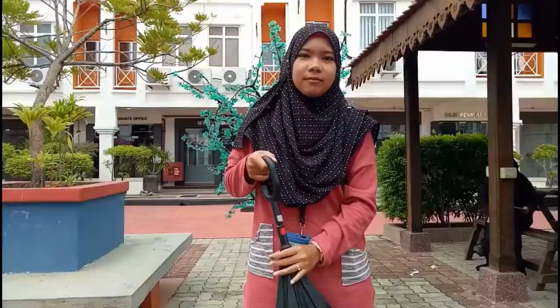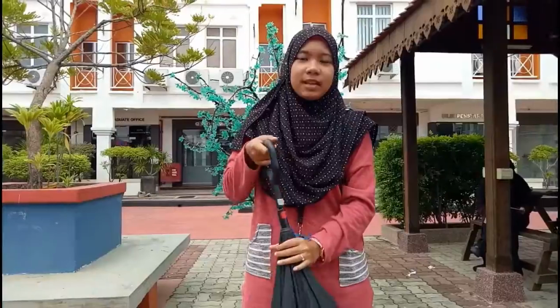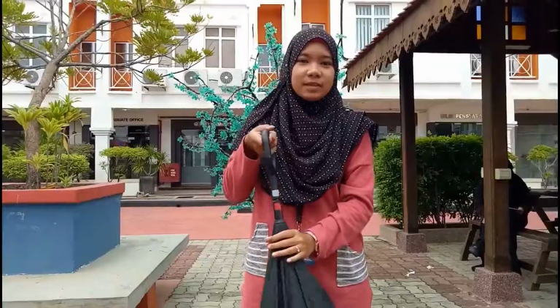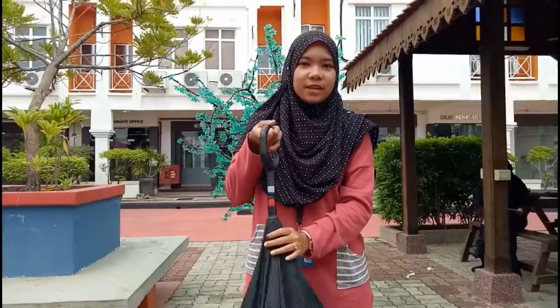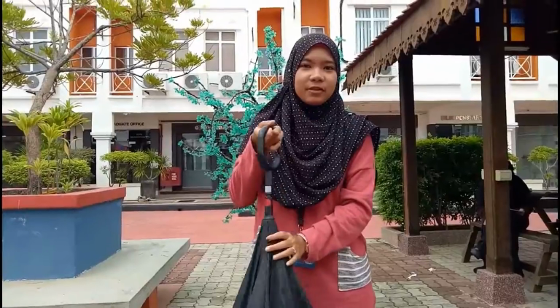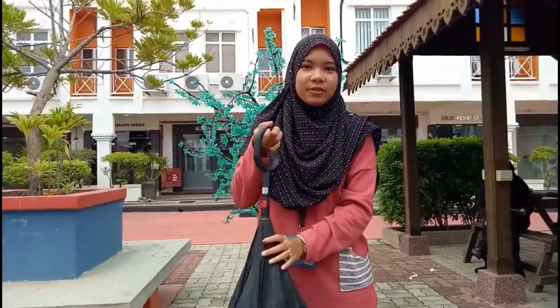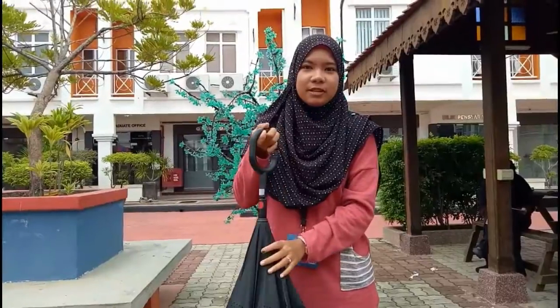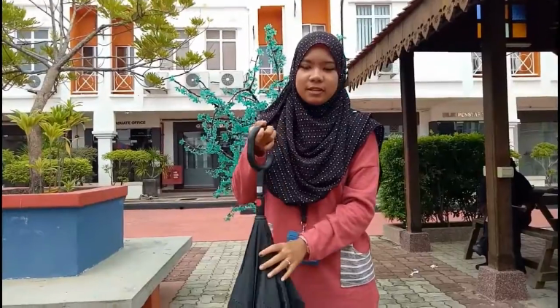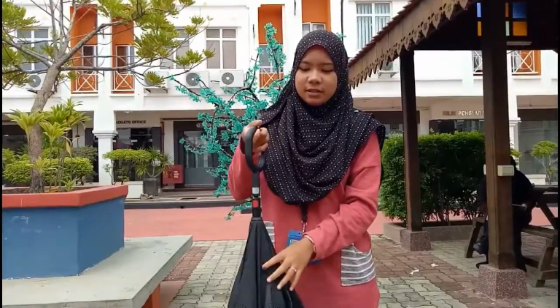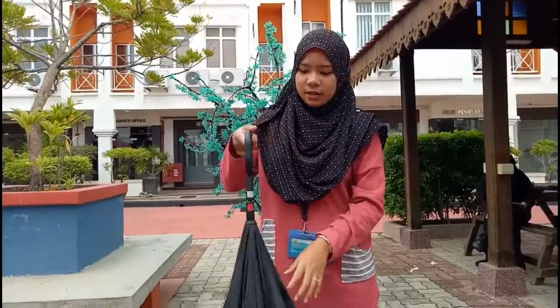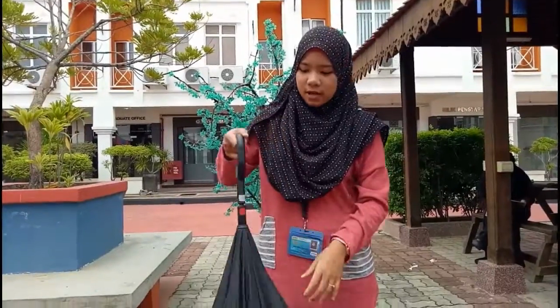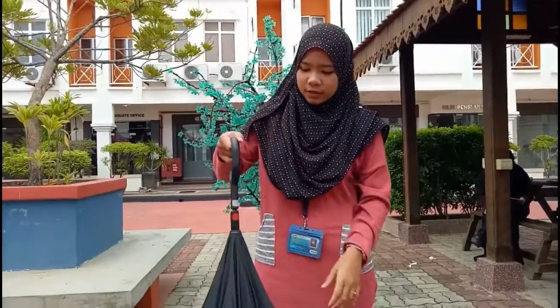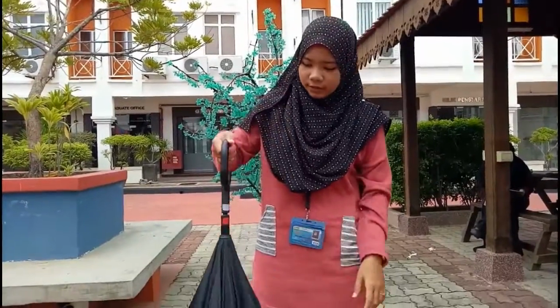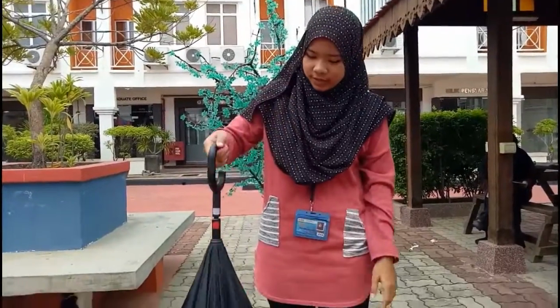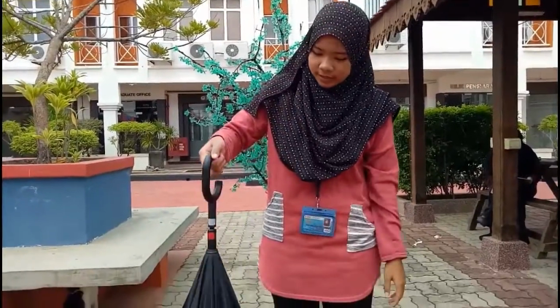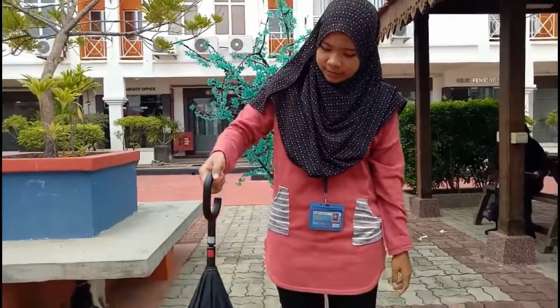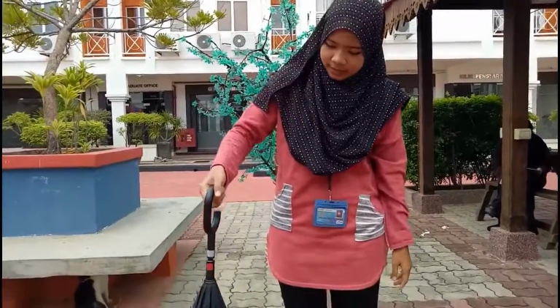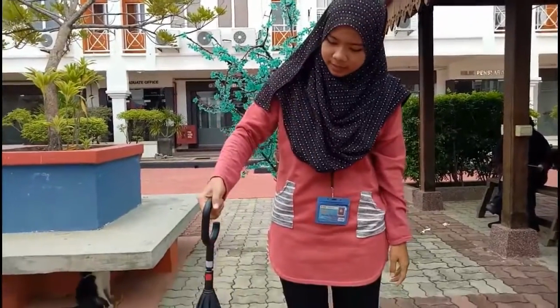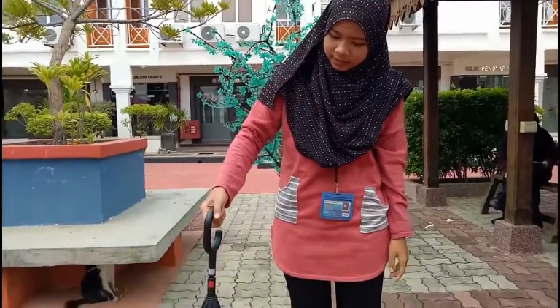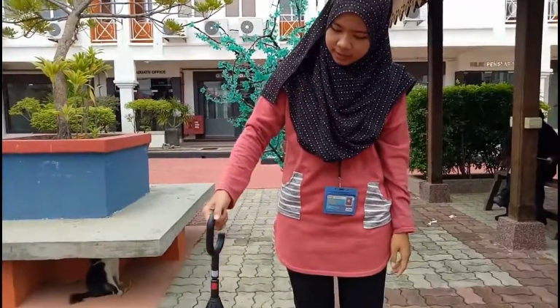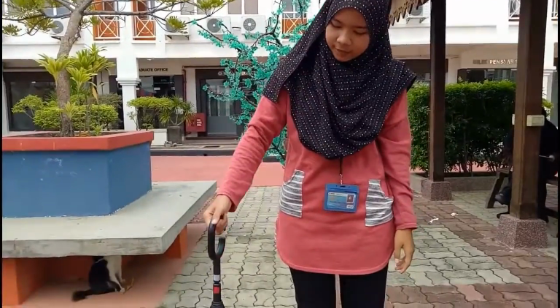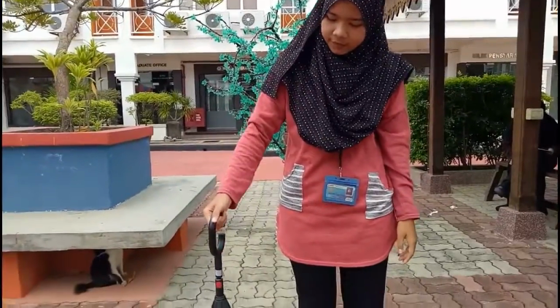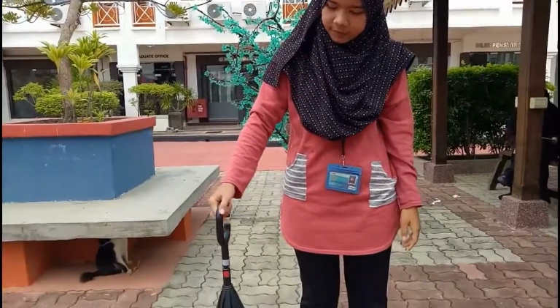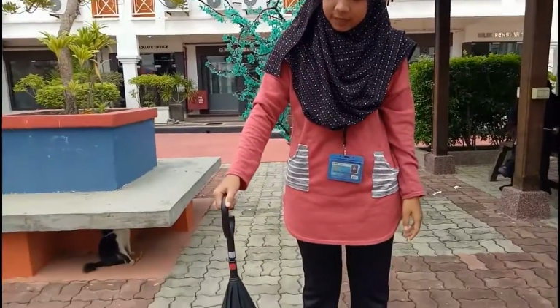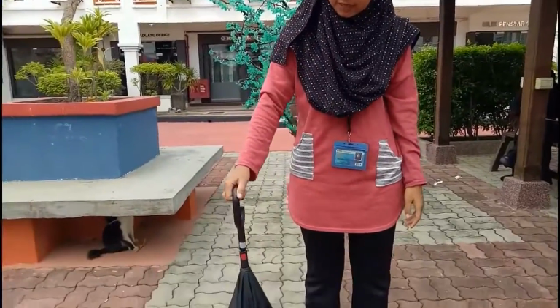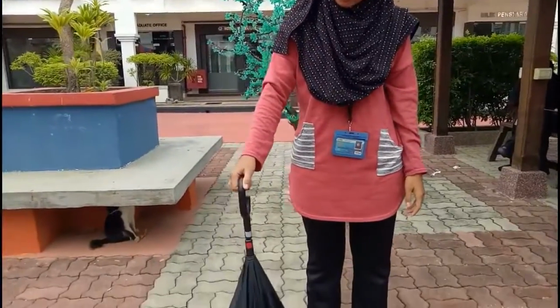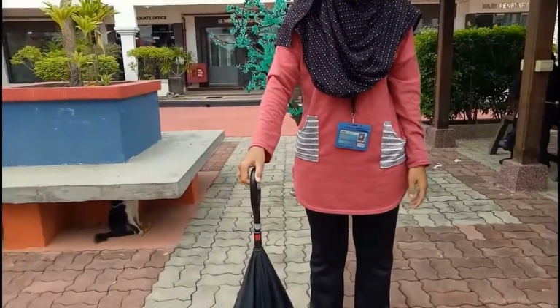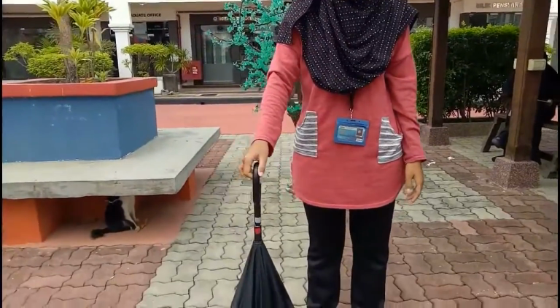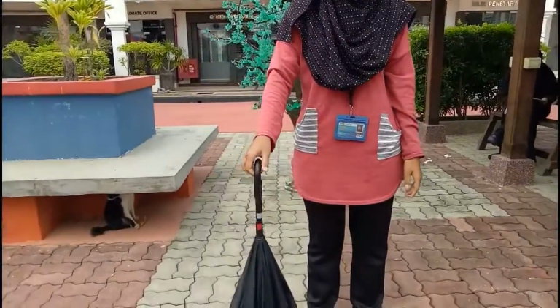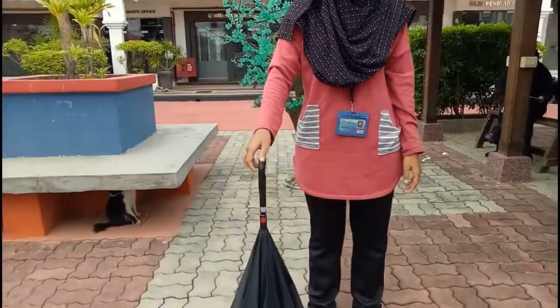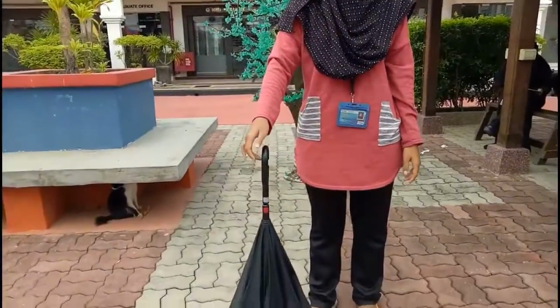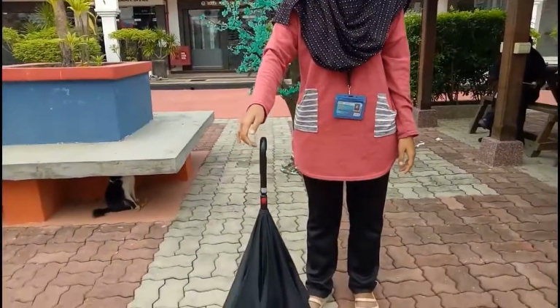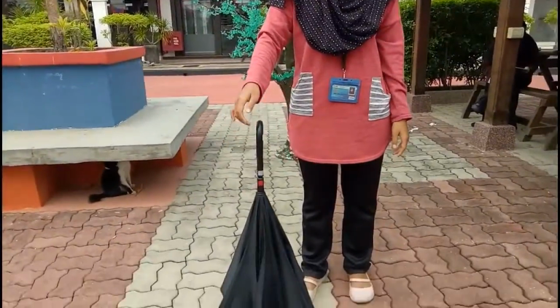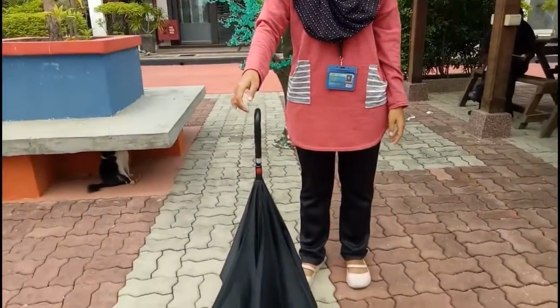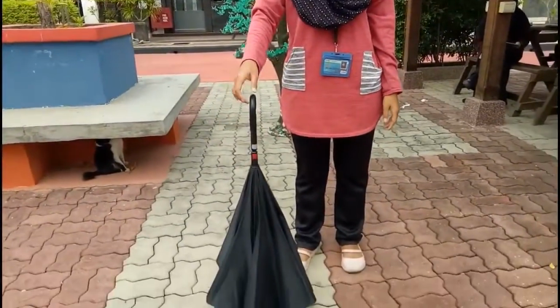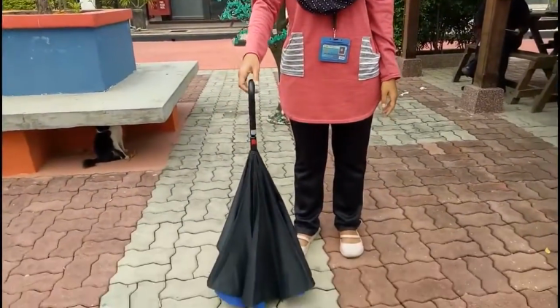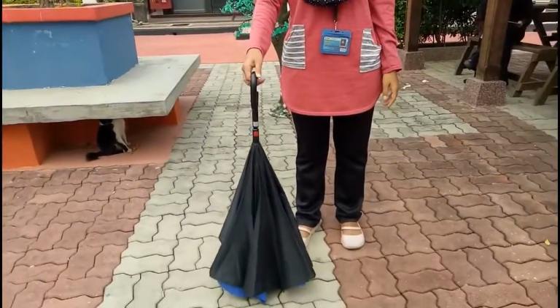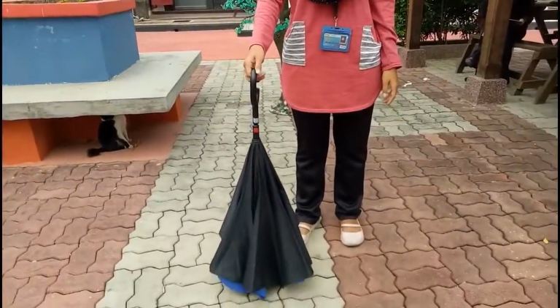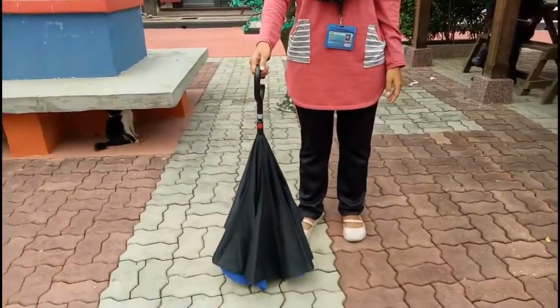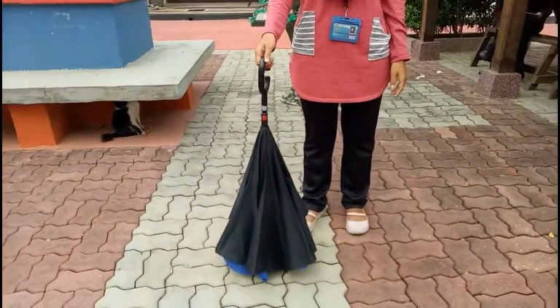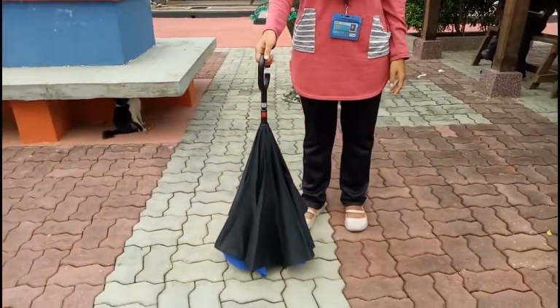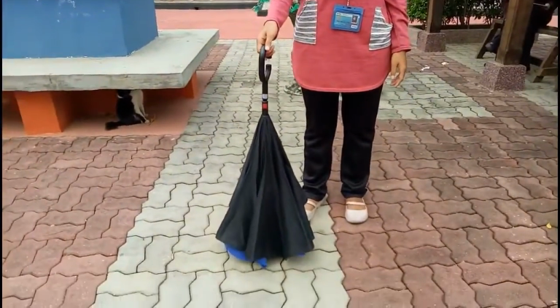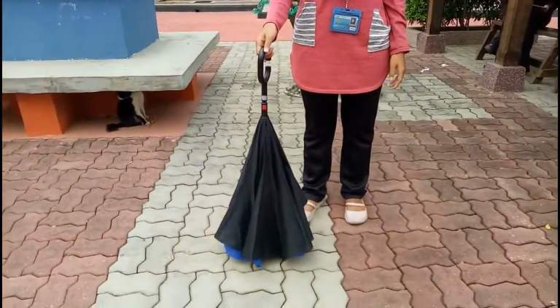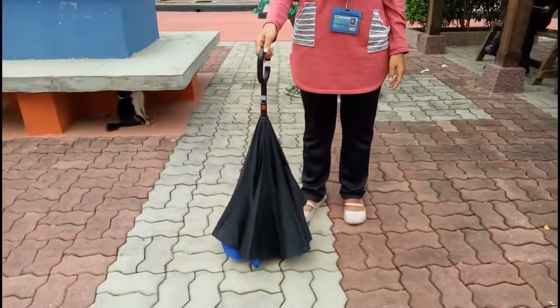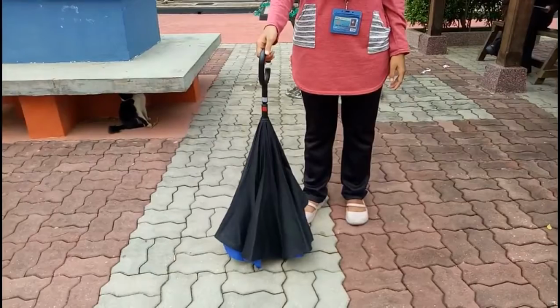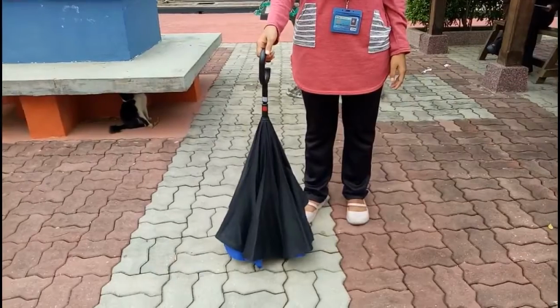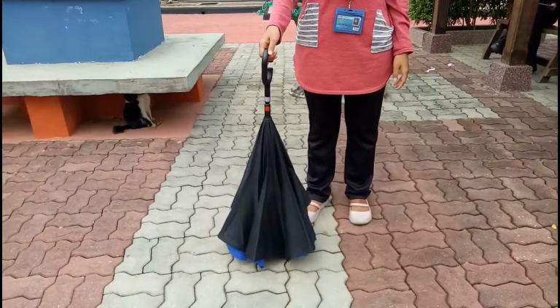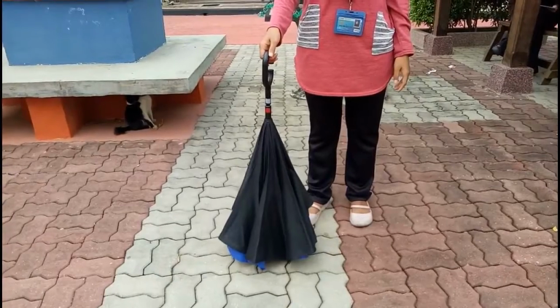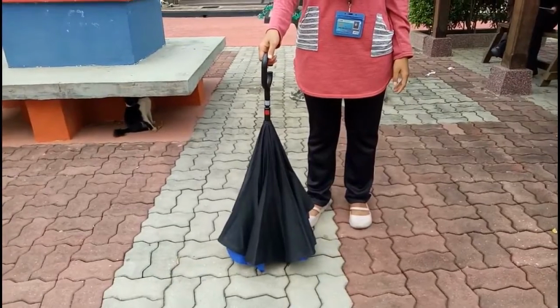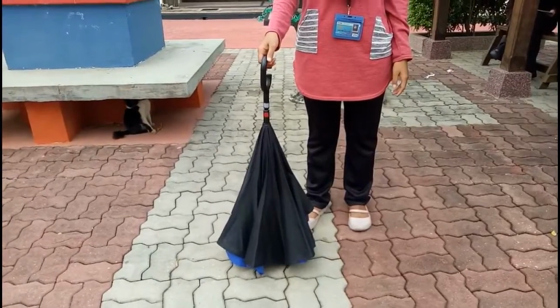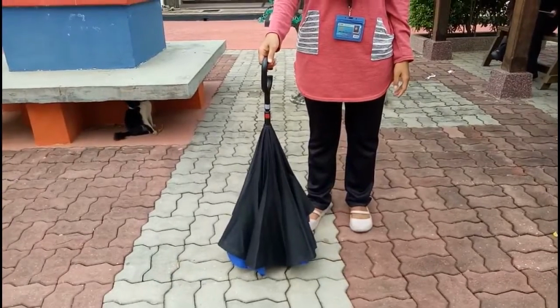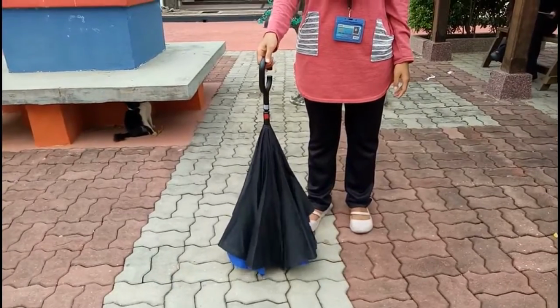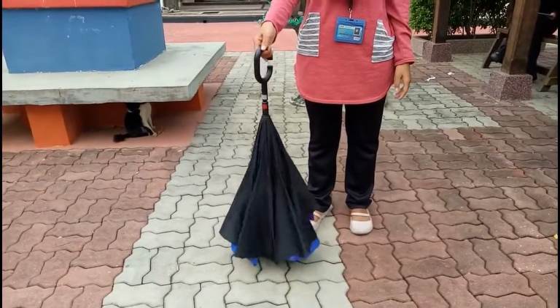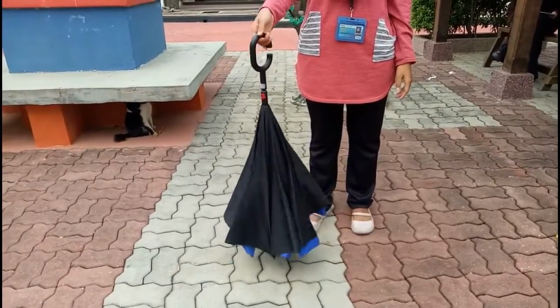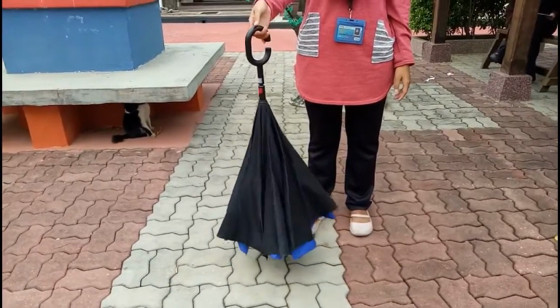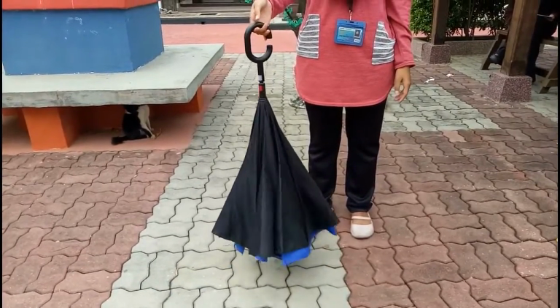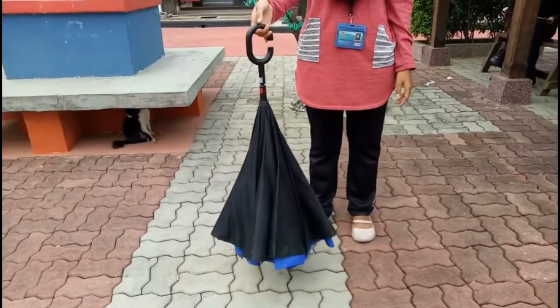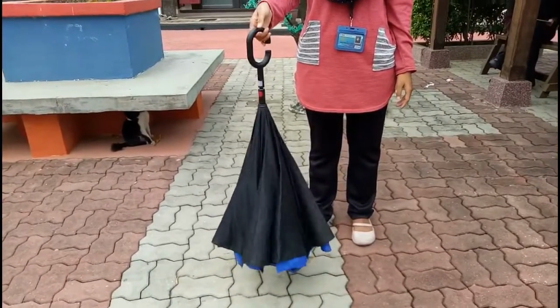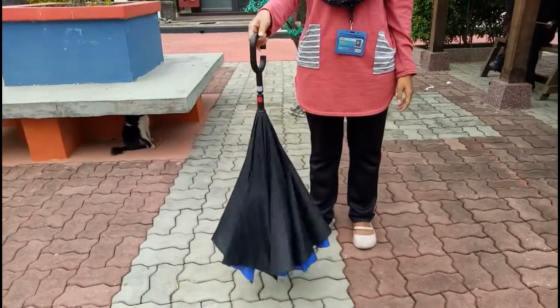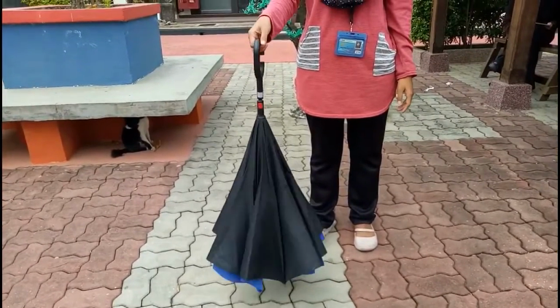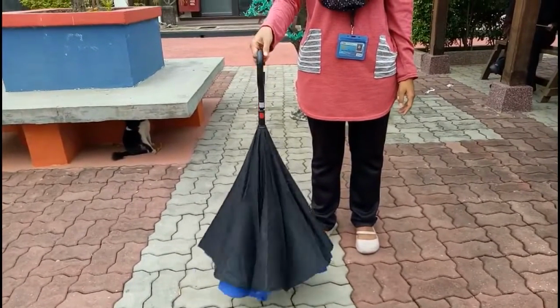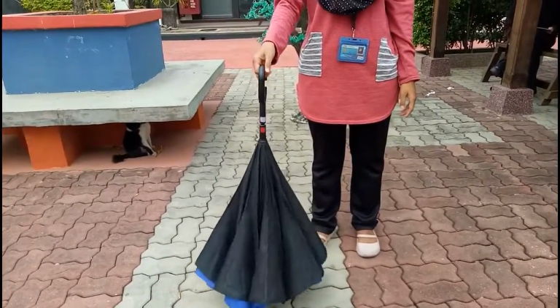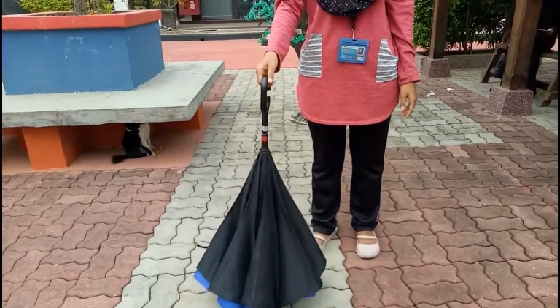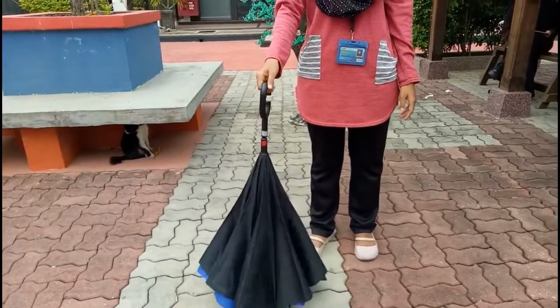Last but not least, as you can see it has a safe standing function, which makes it easy for you to put it anywhere.